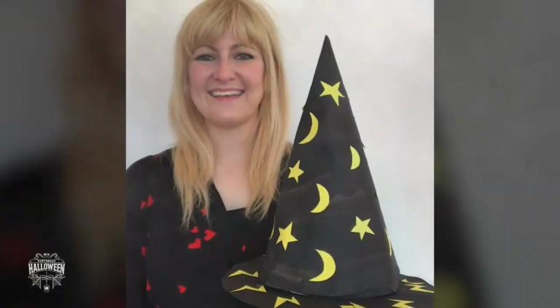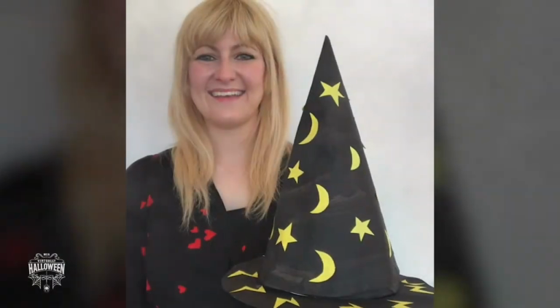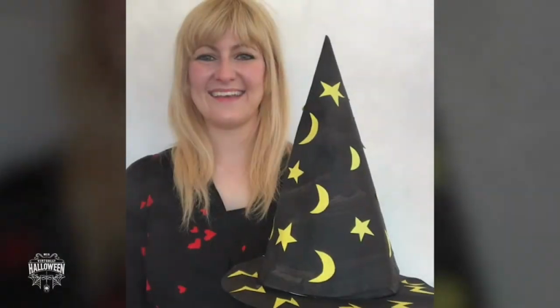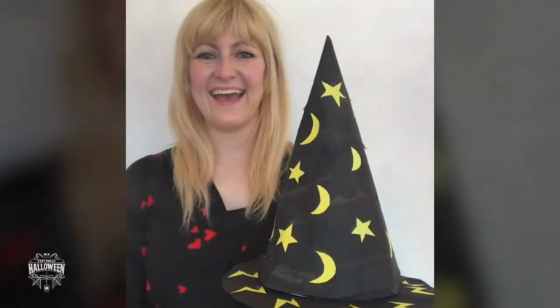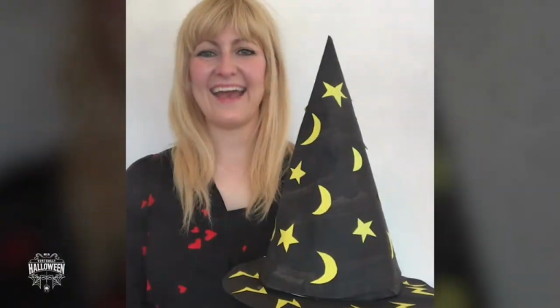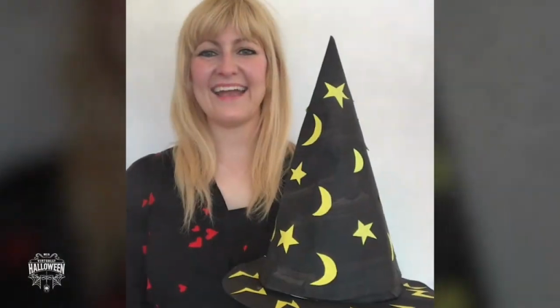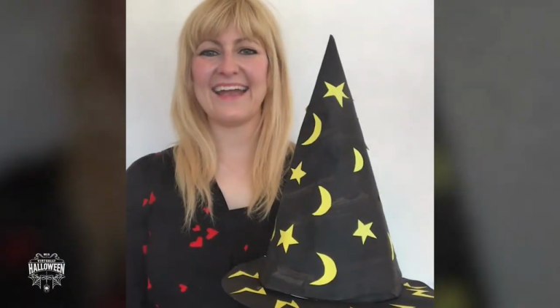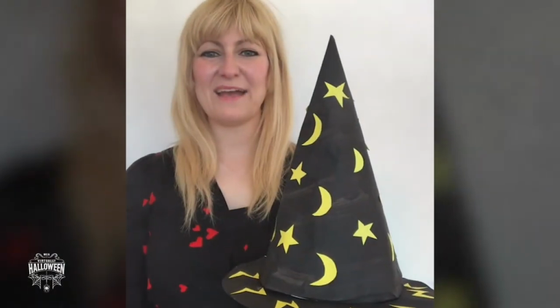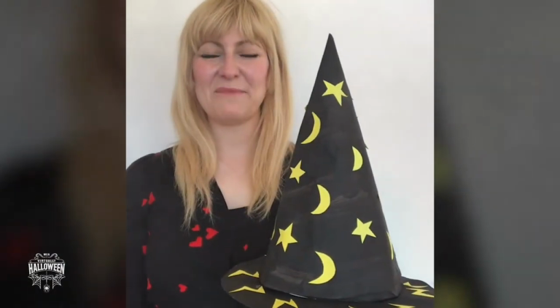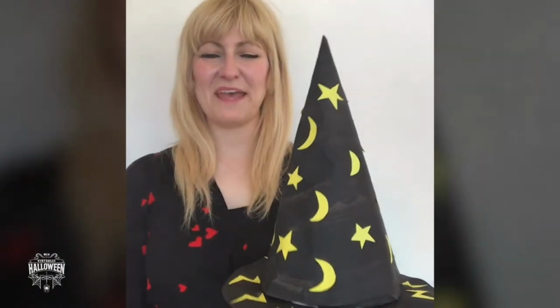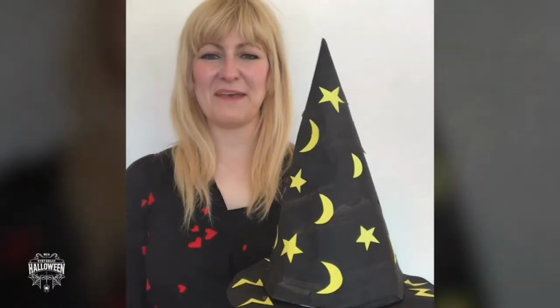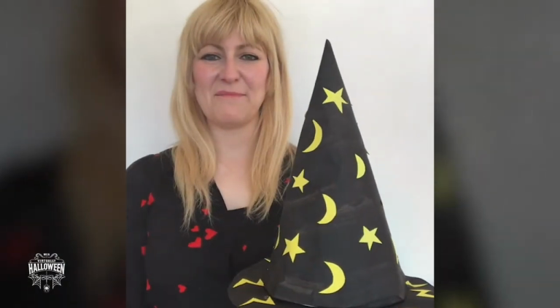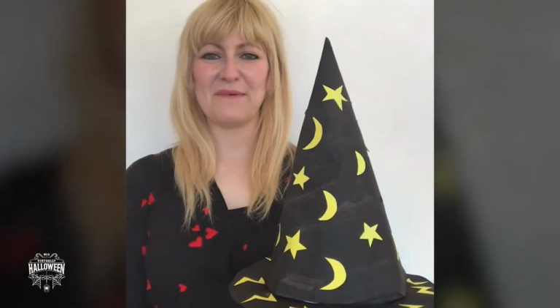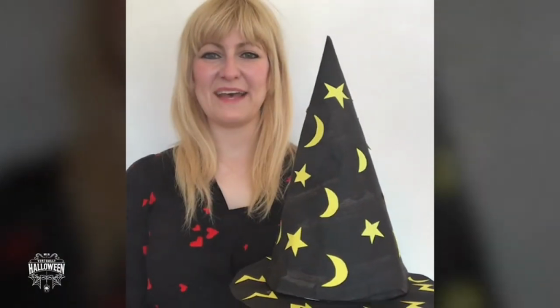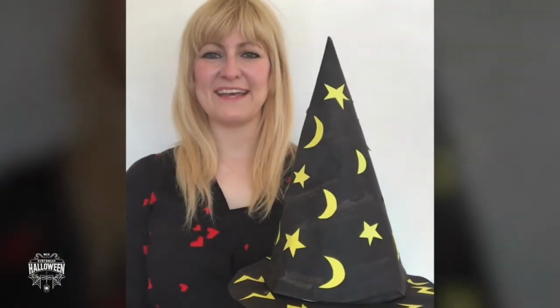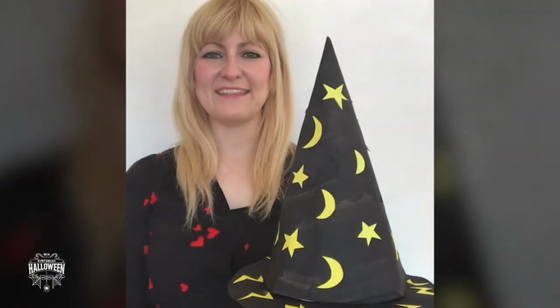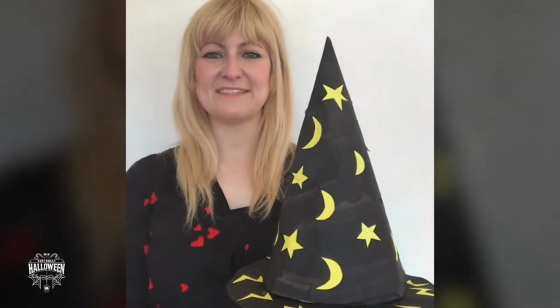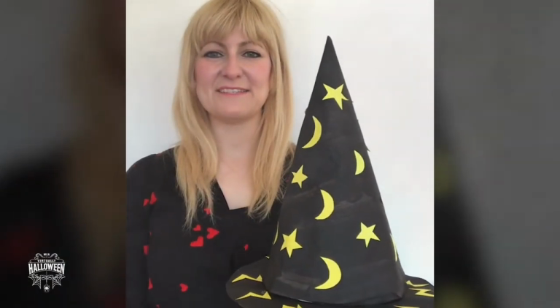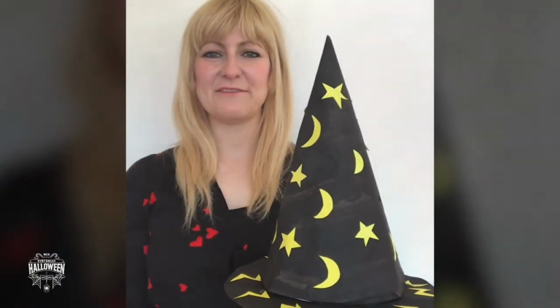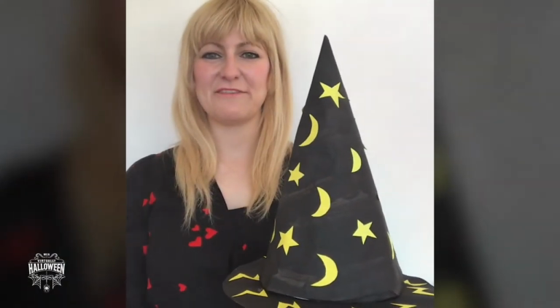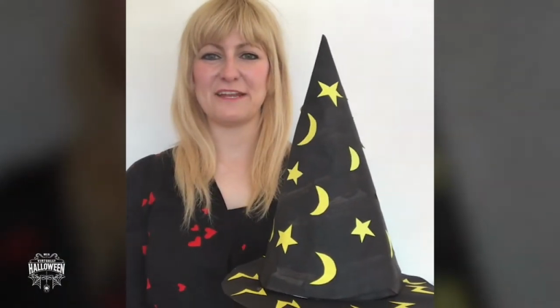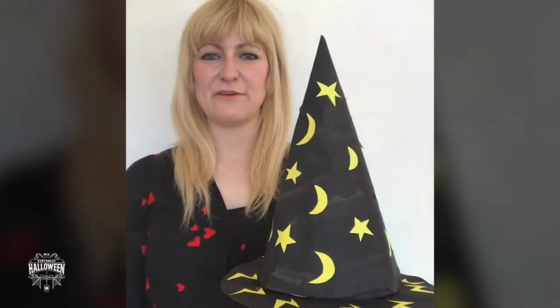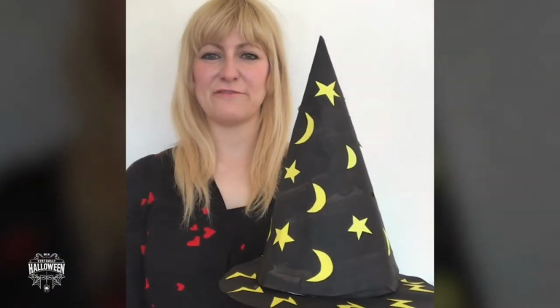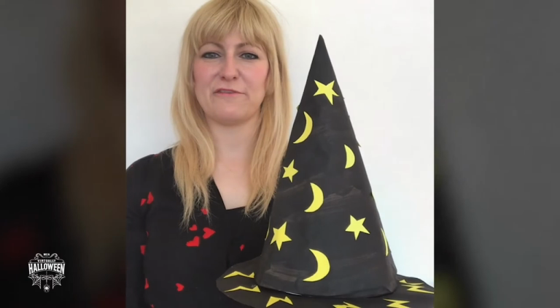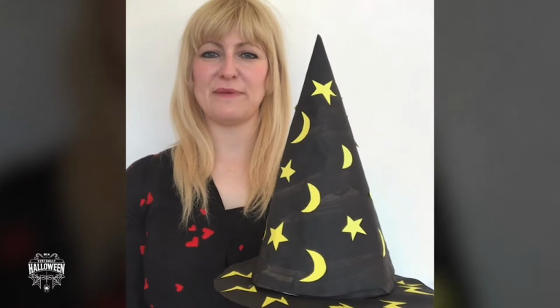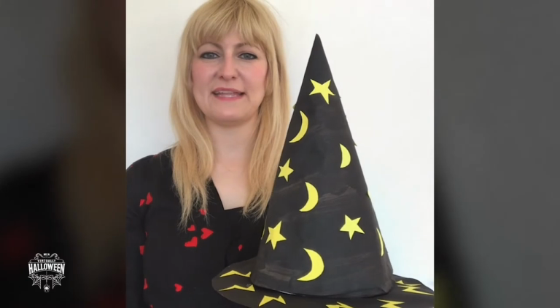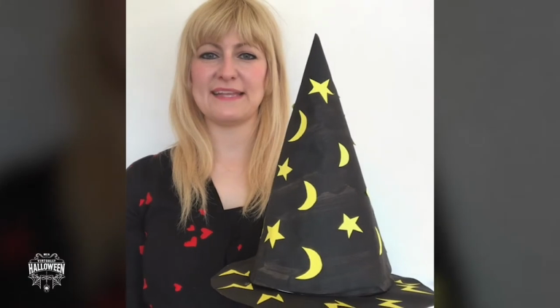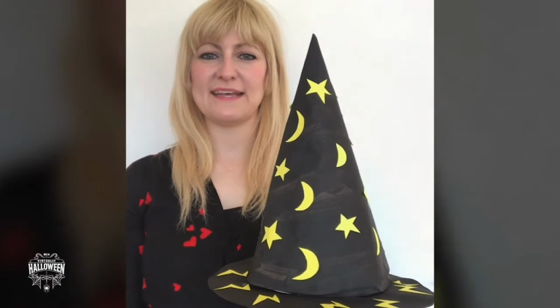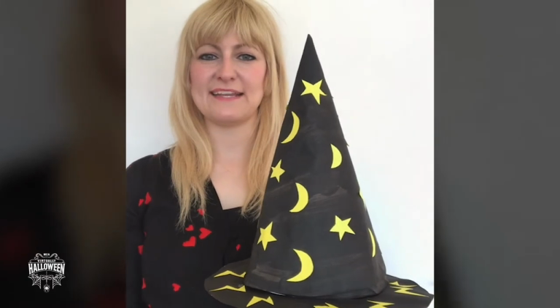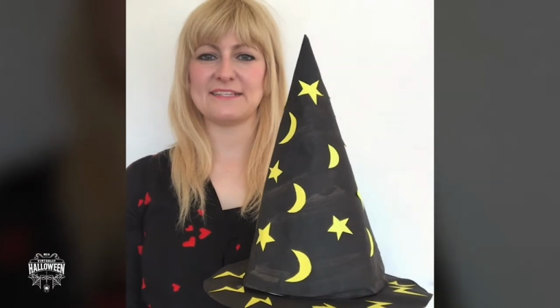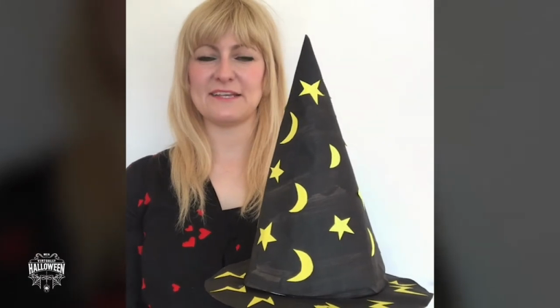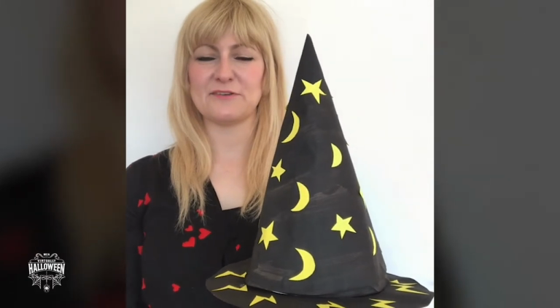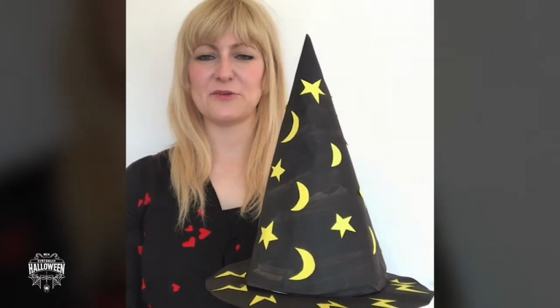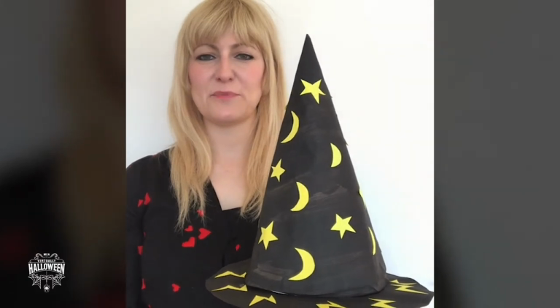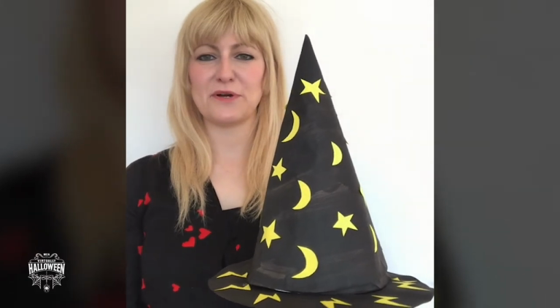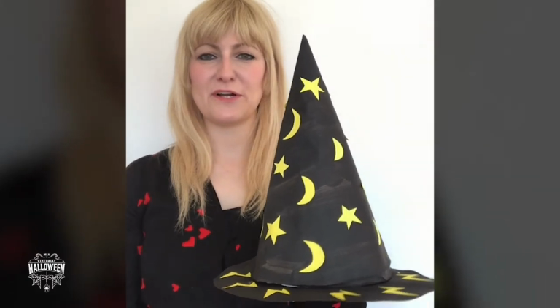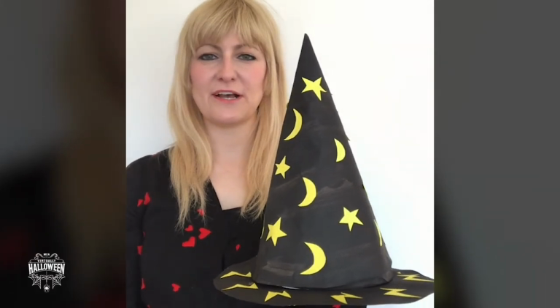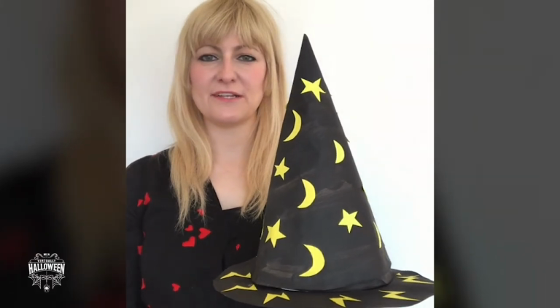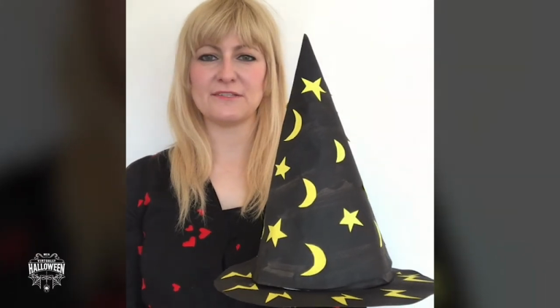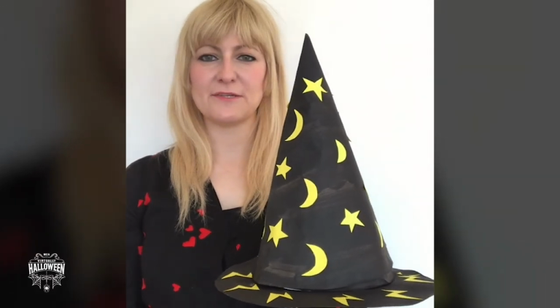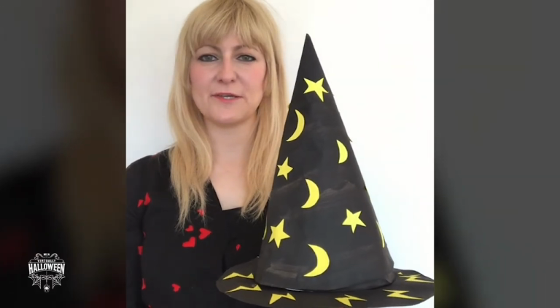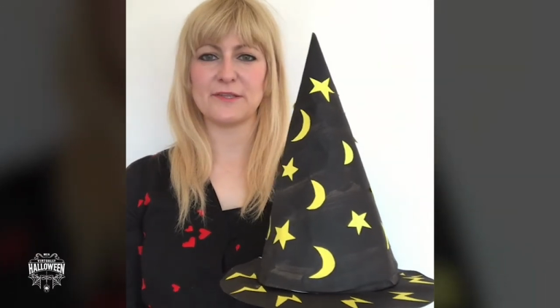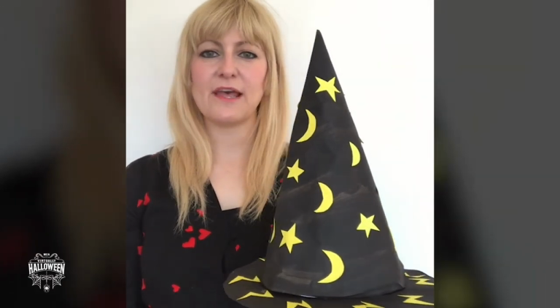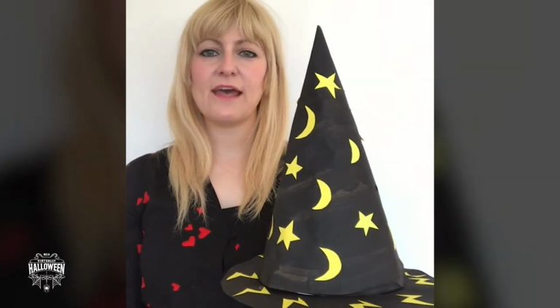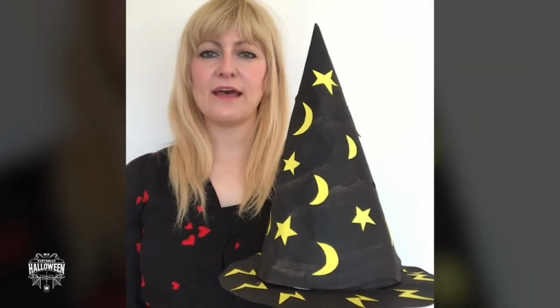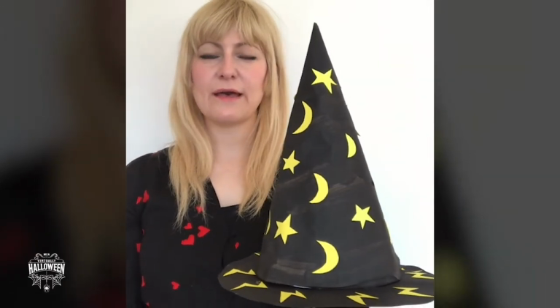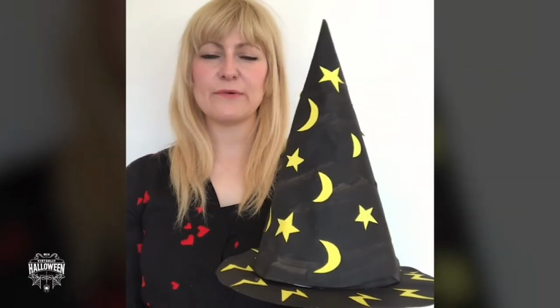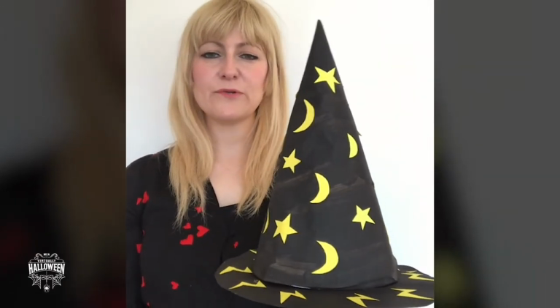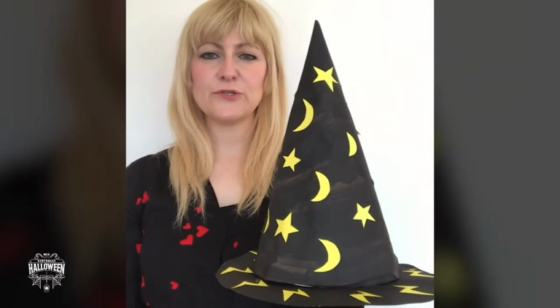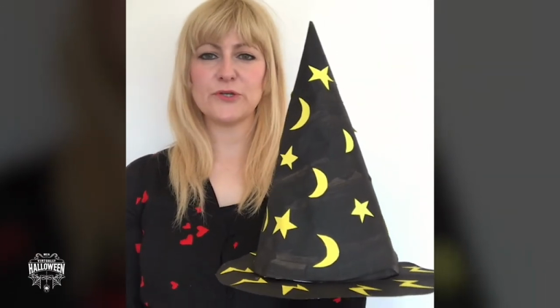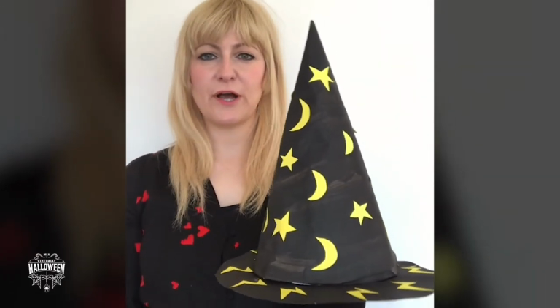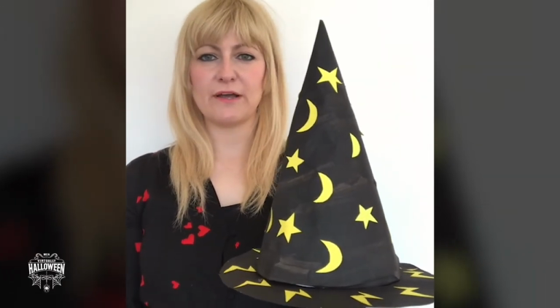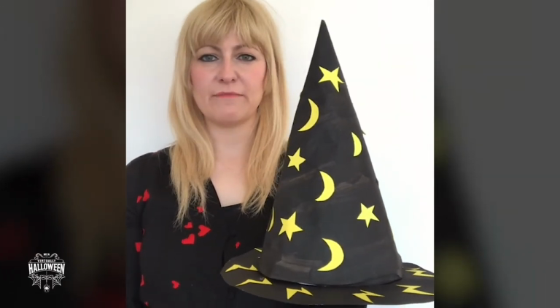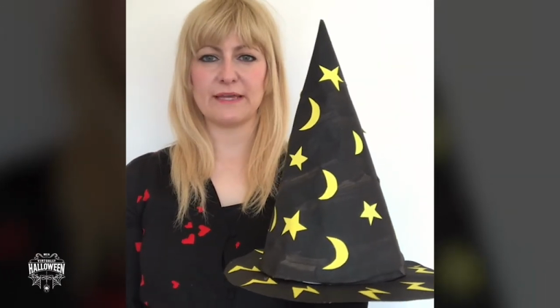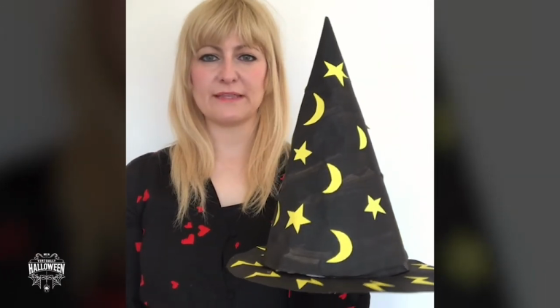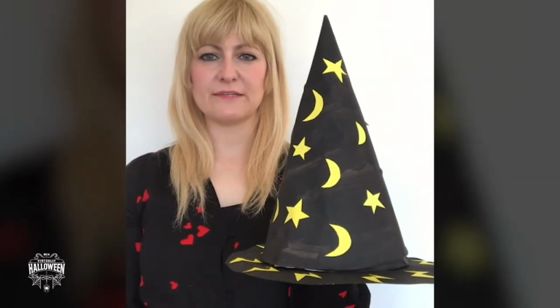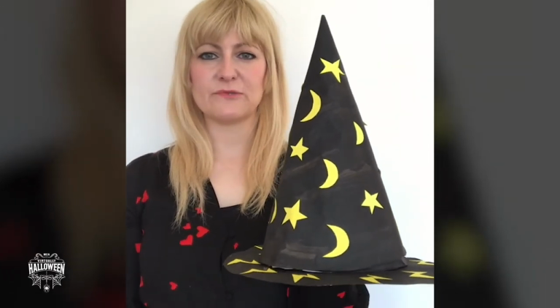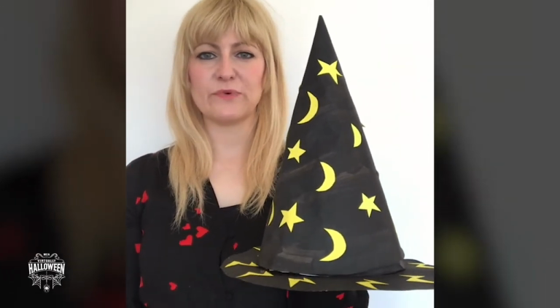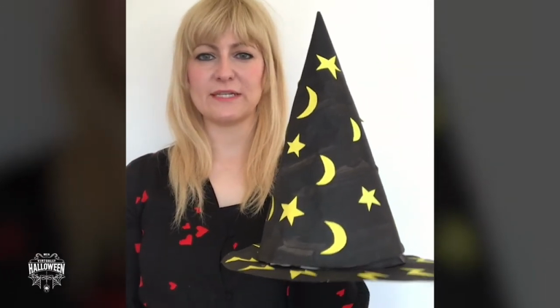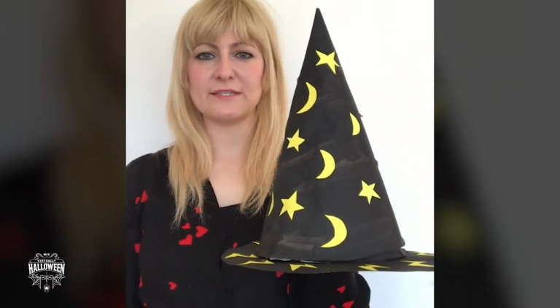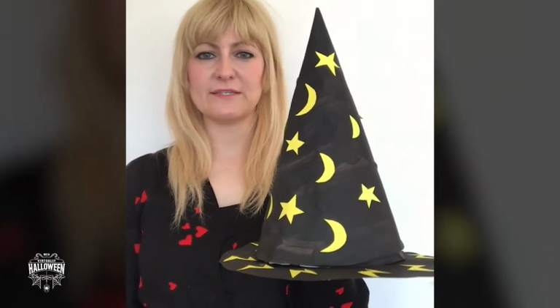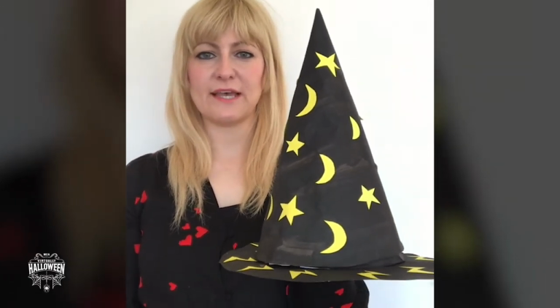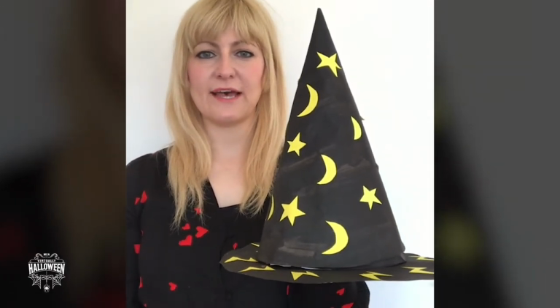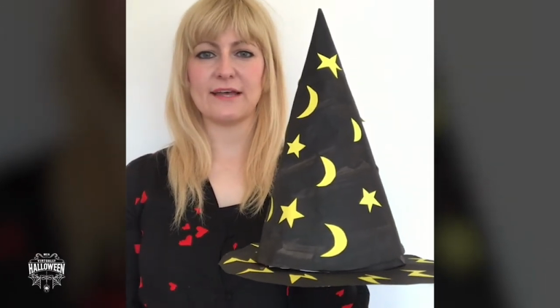Hi, I'm Kim and this is a video for Mid and East Antrim Borough Council. I'm going to show you how to make this witch's hat.